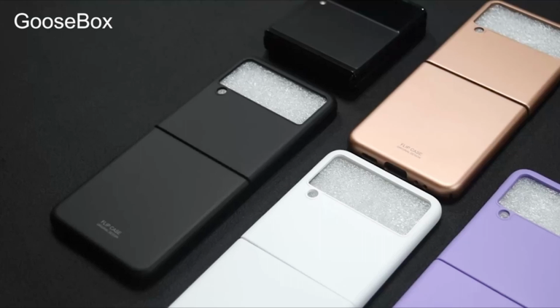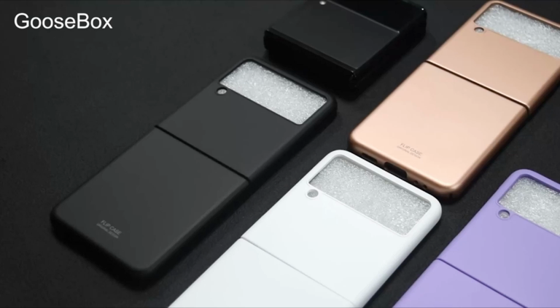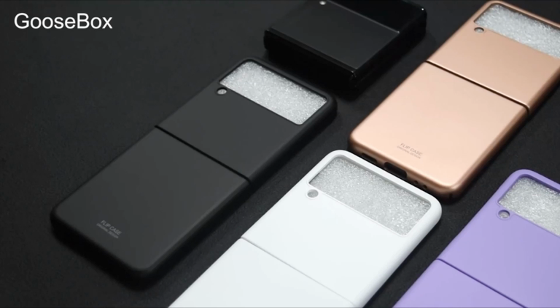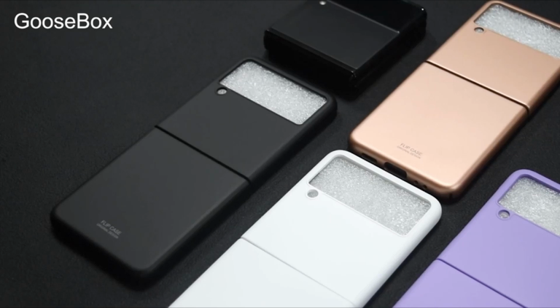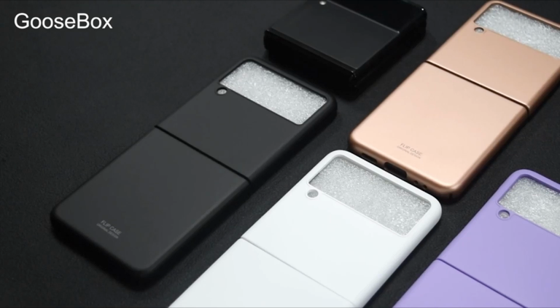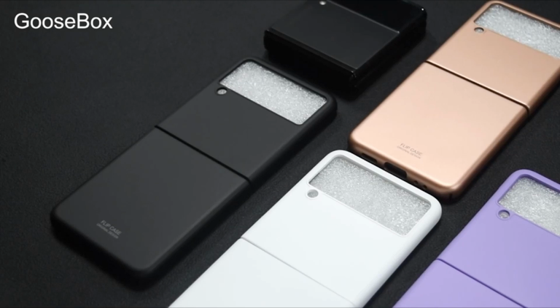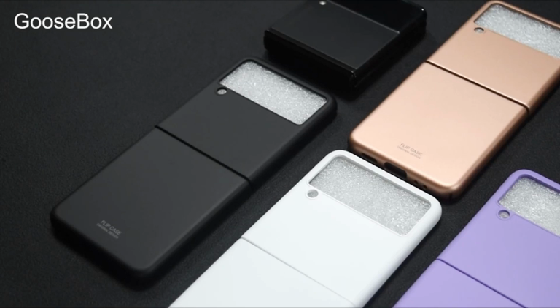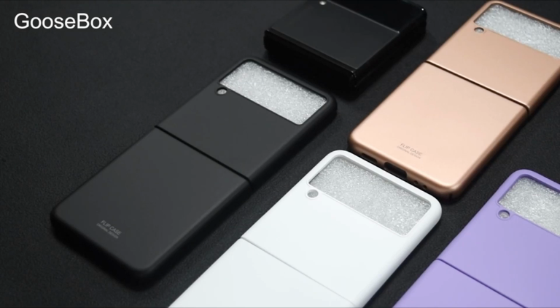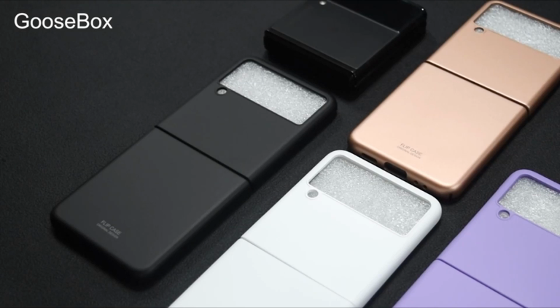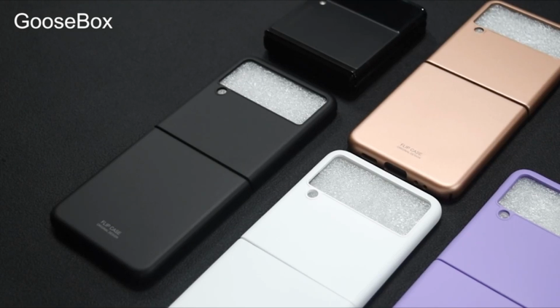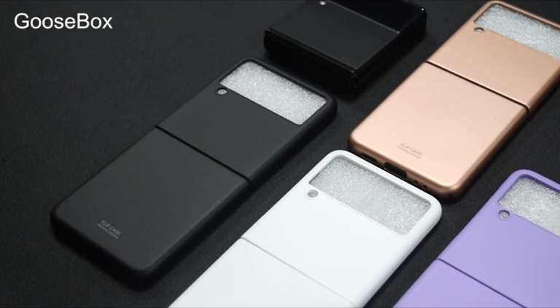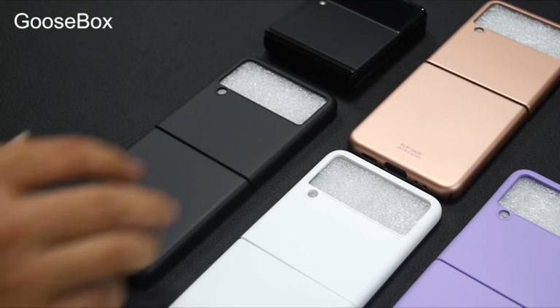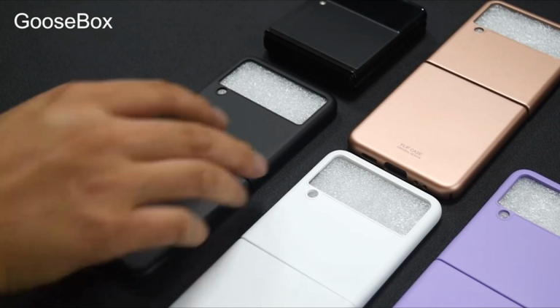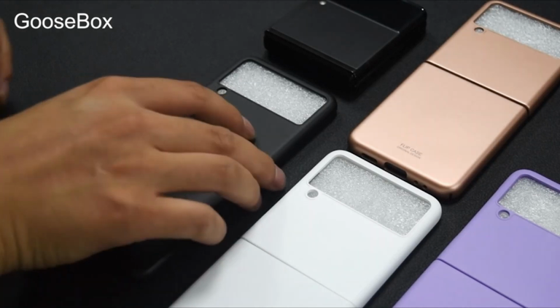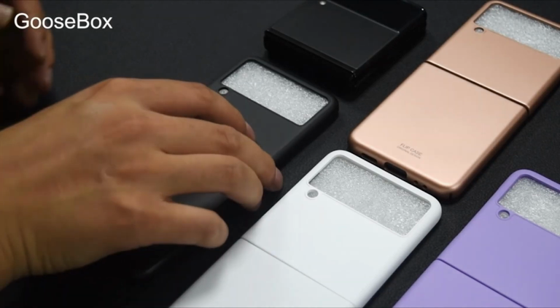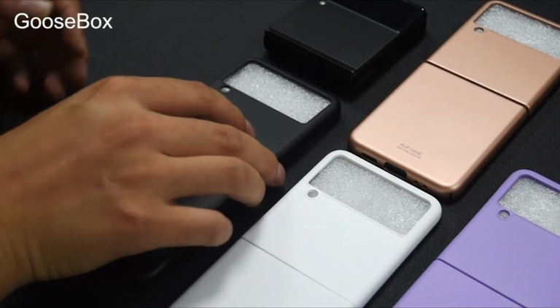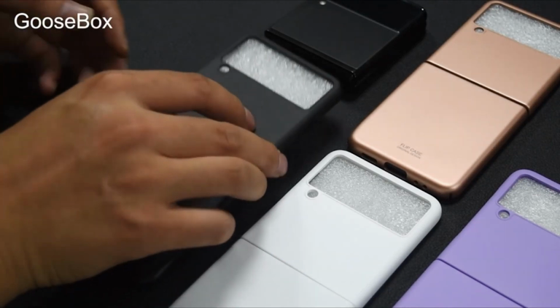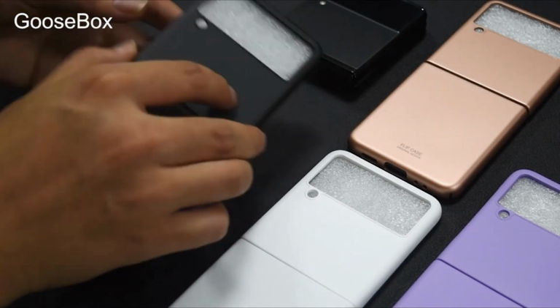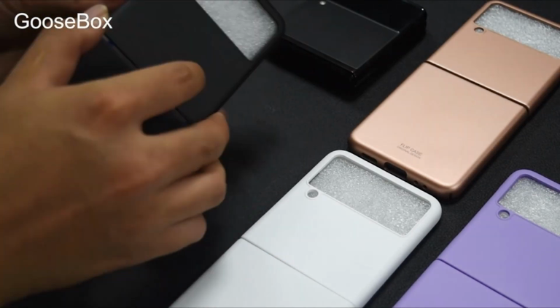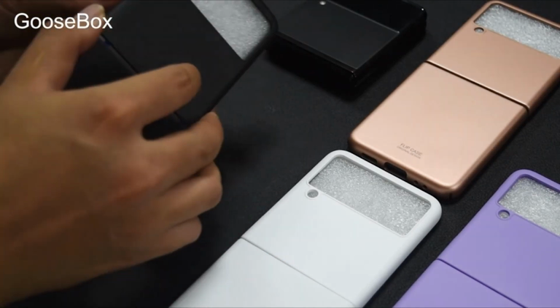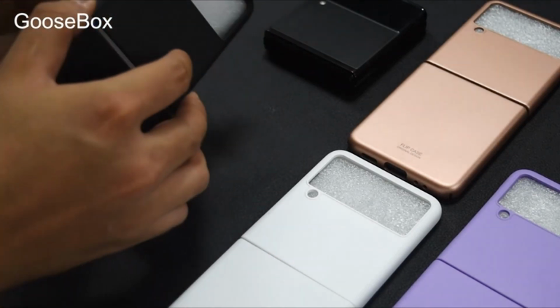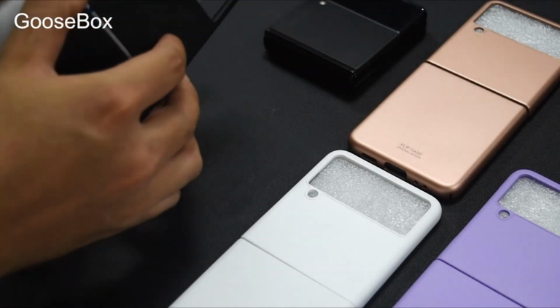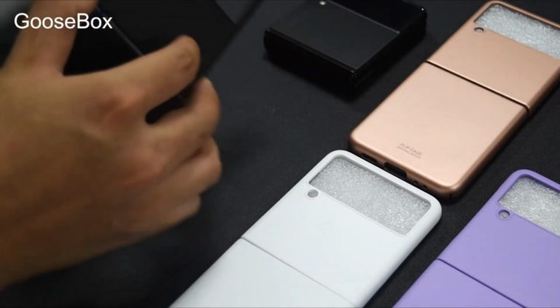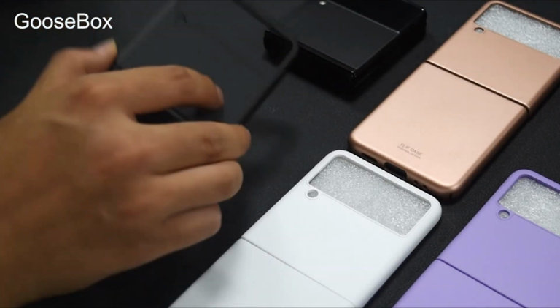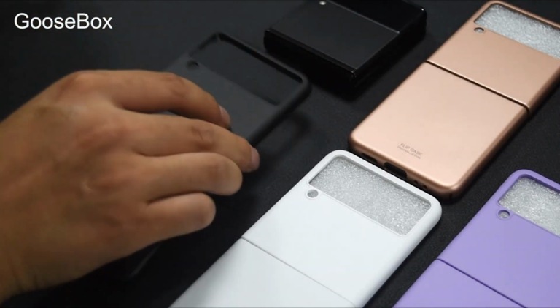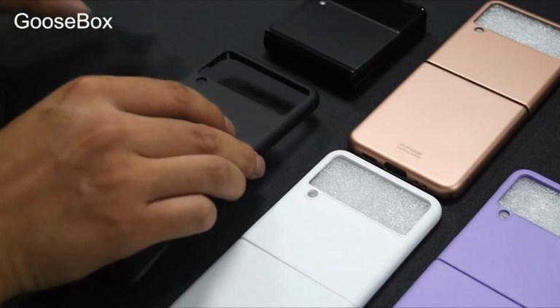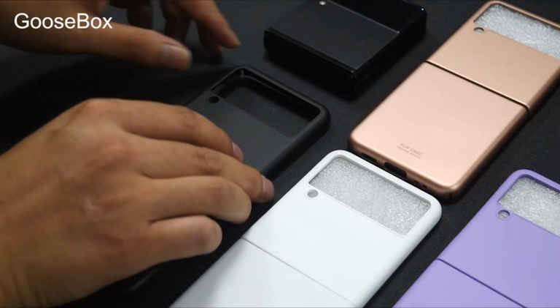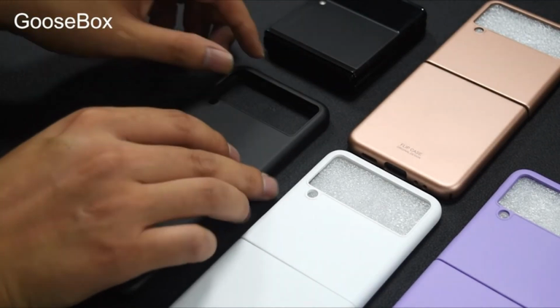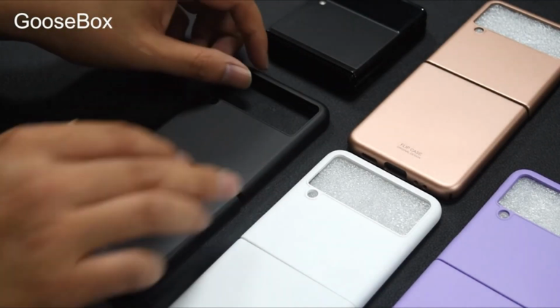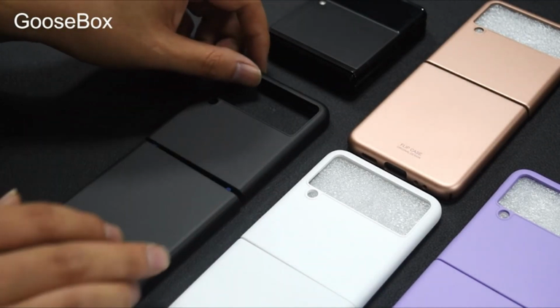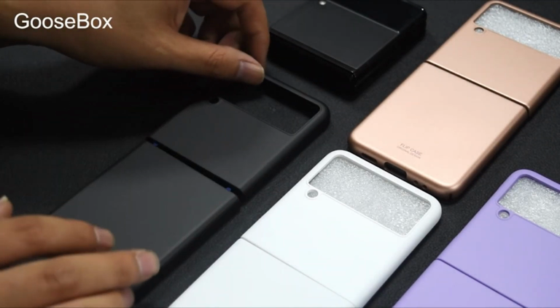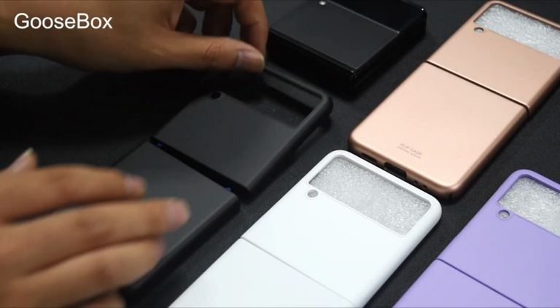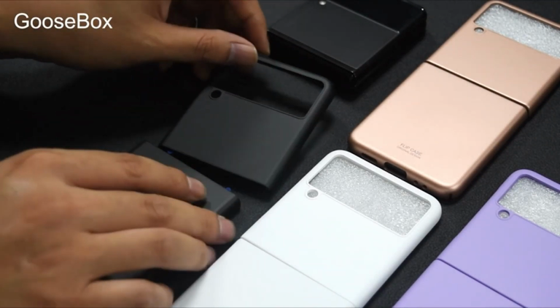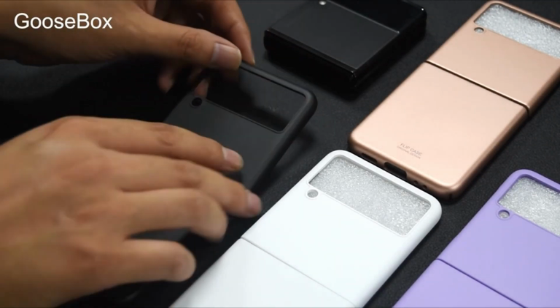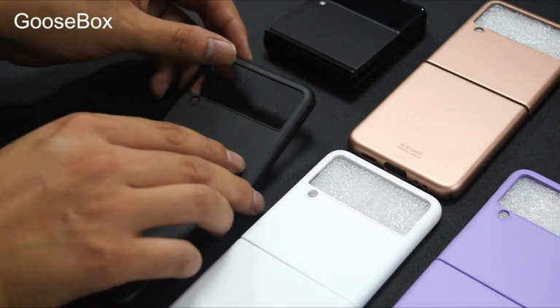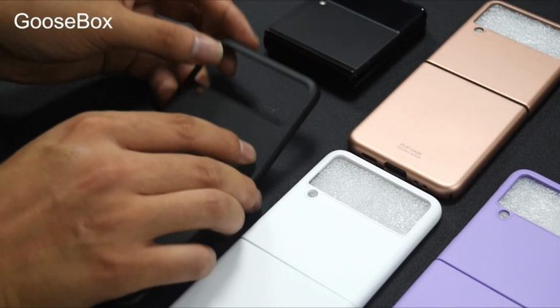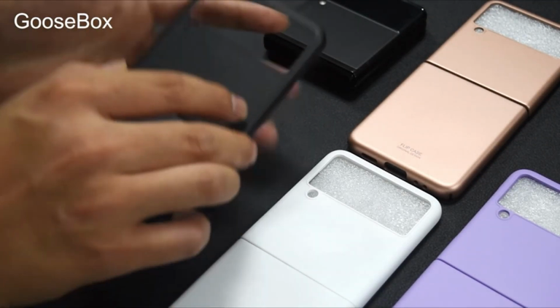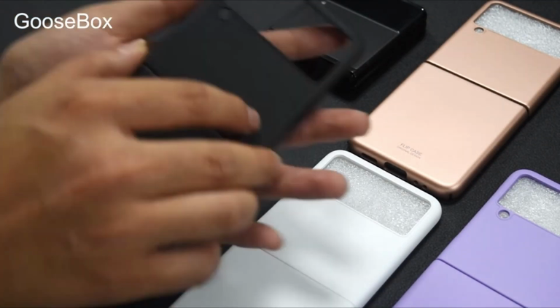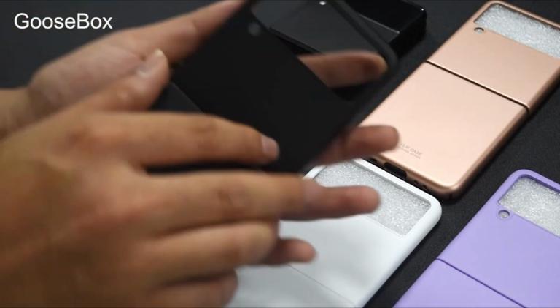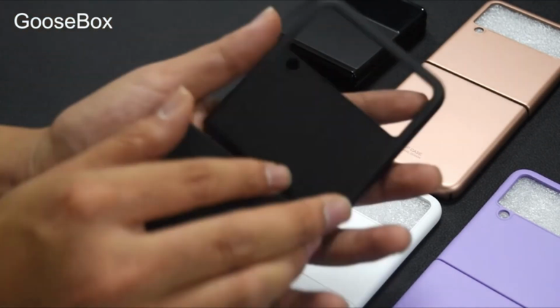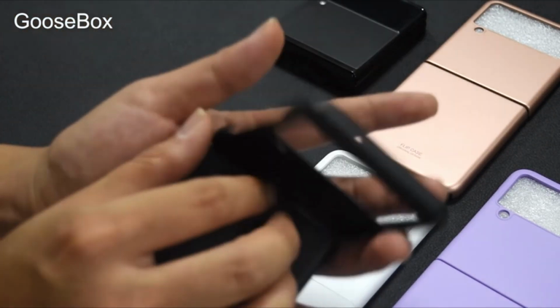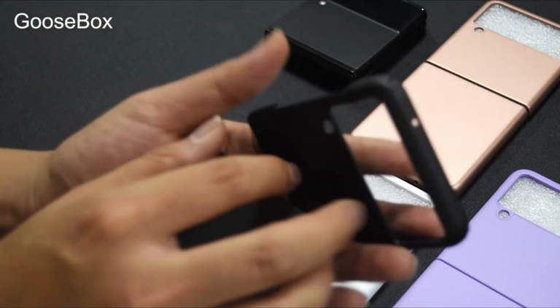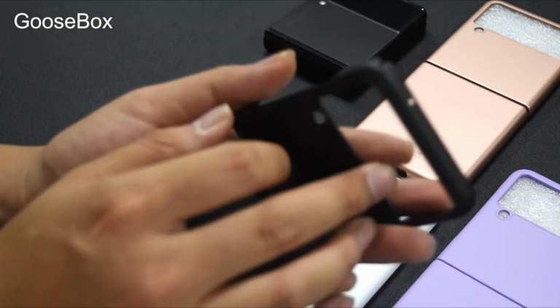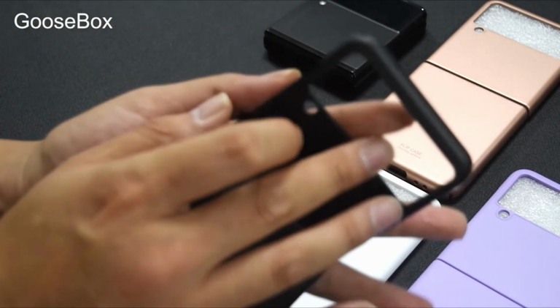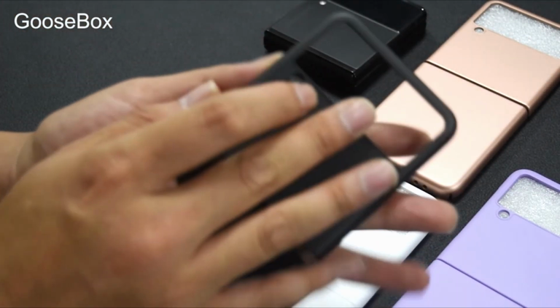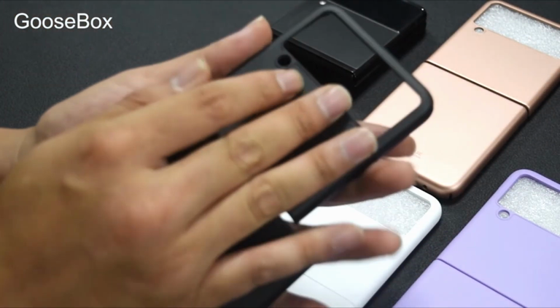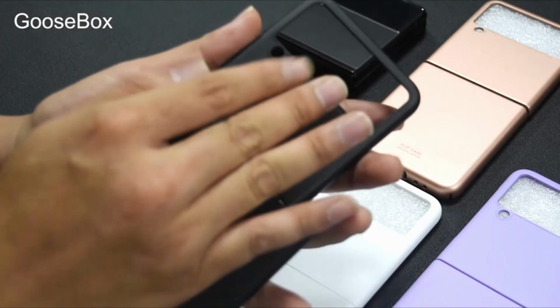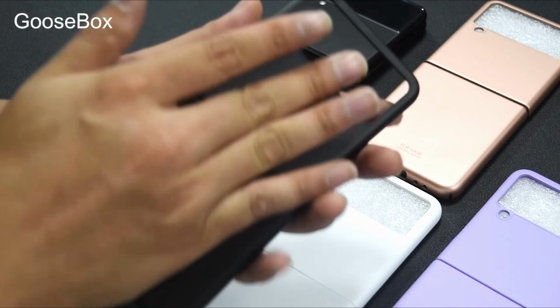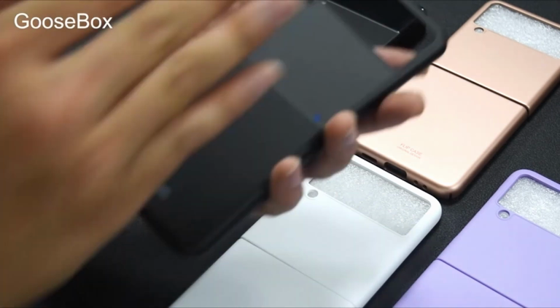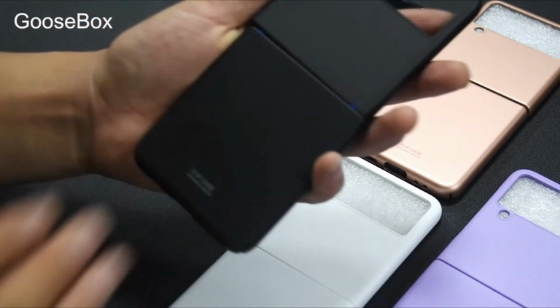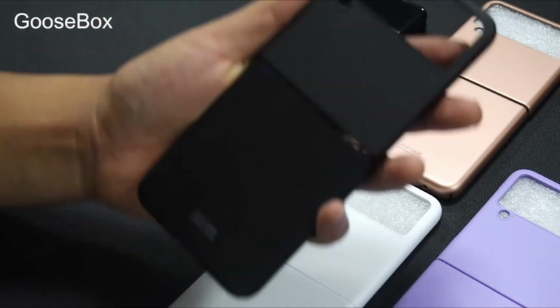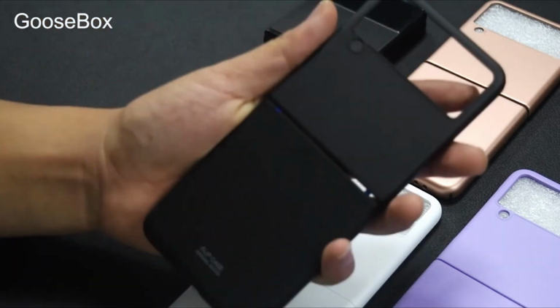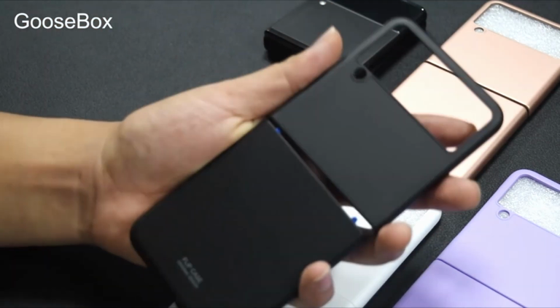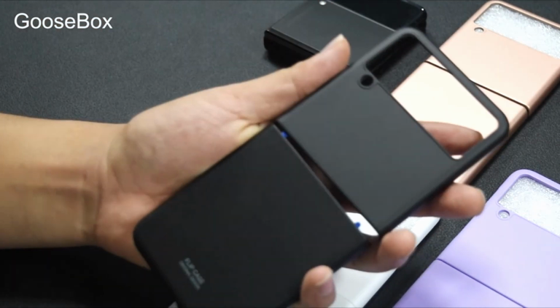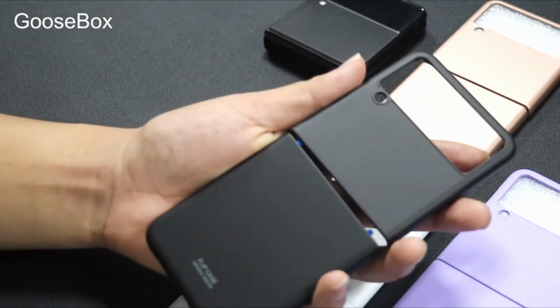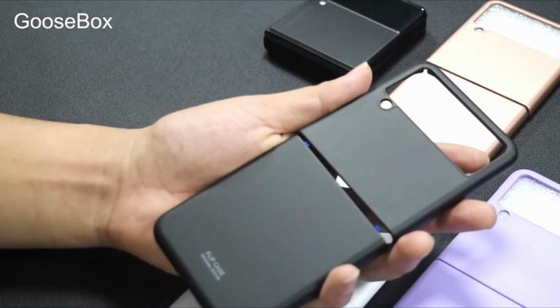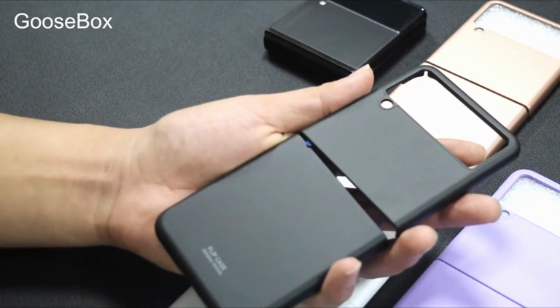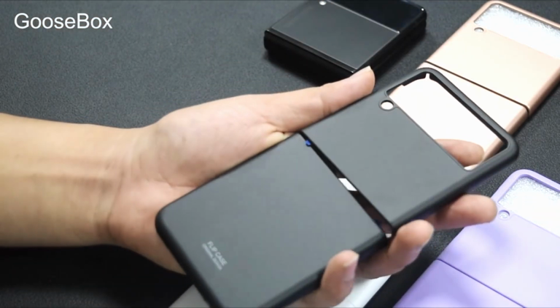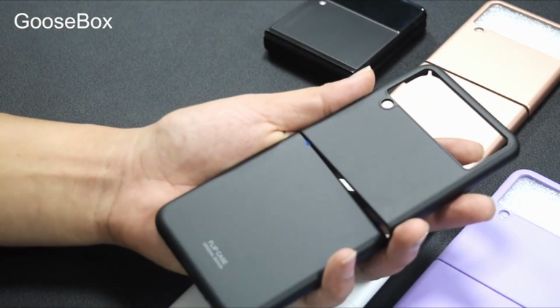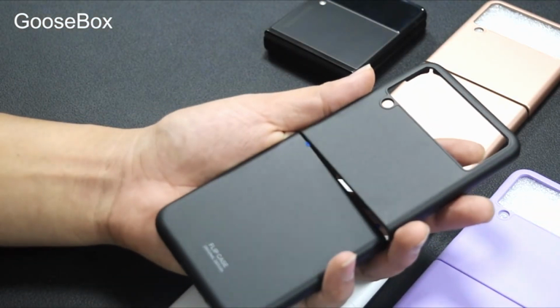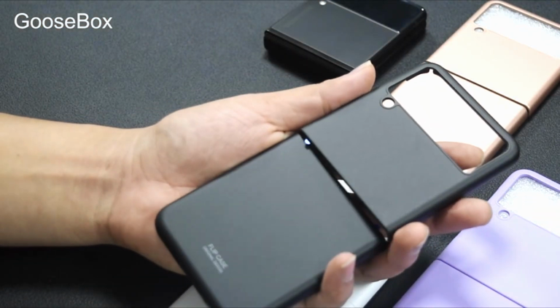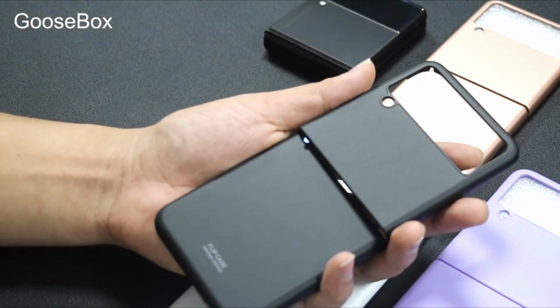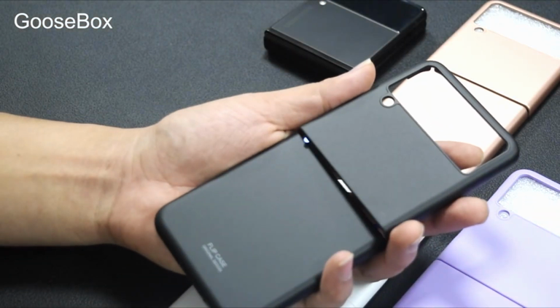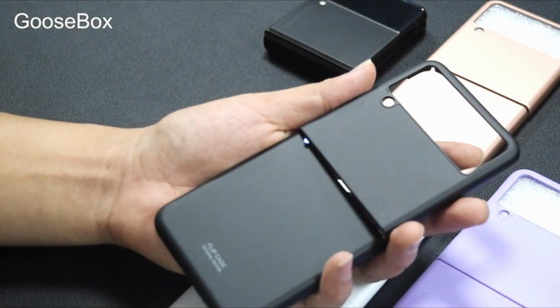Hi, welcome to All Cases Here. In this video we are going to talk about the 5 best Samsung Z Flip 3 cases you can buy on Amazon.